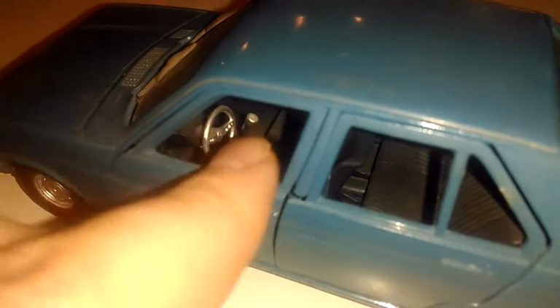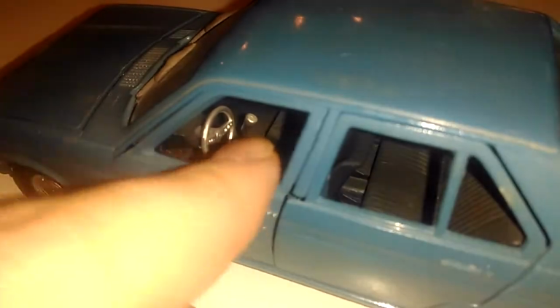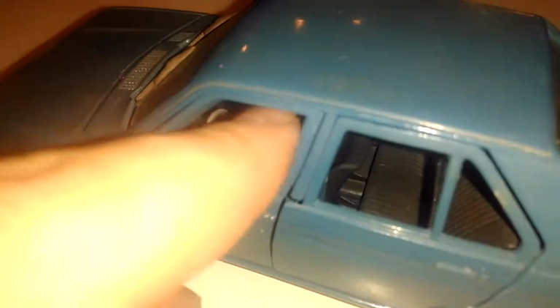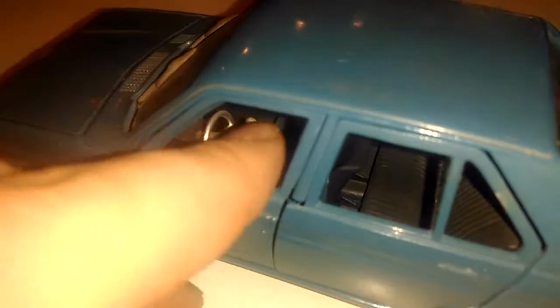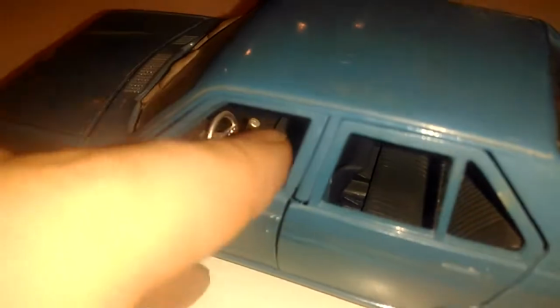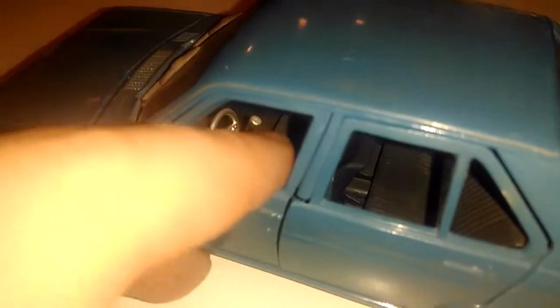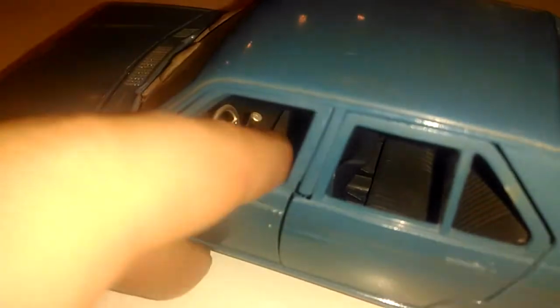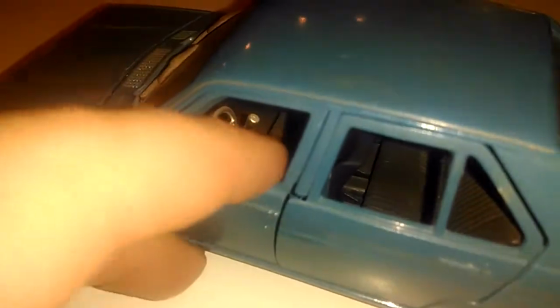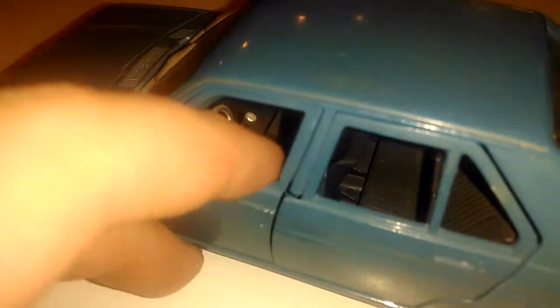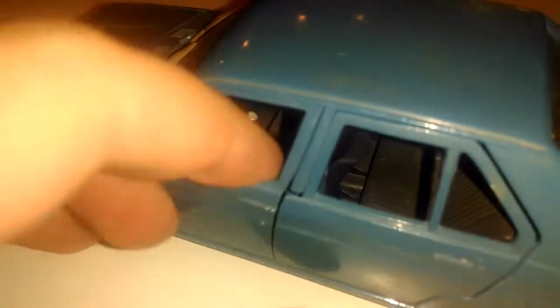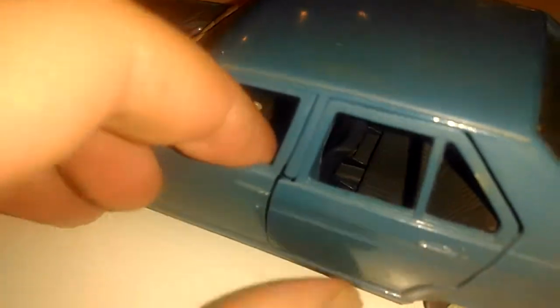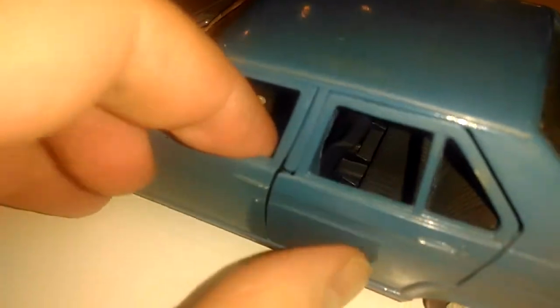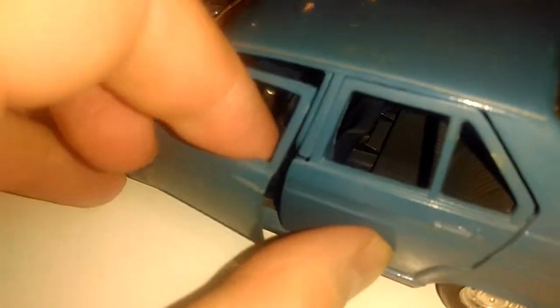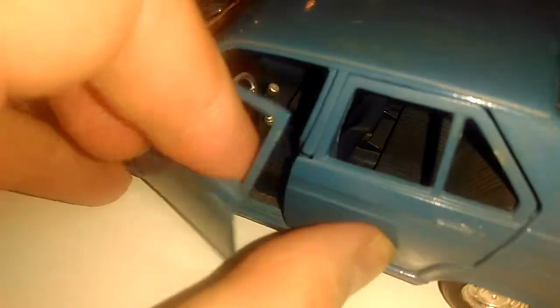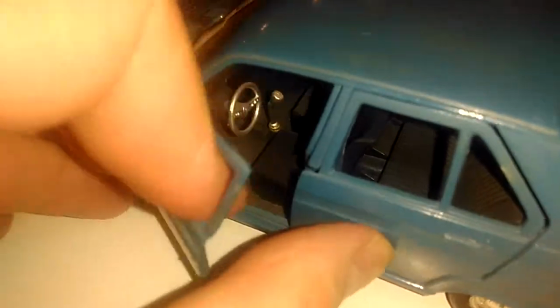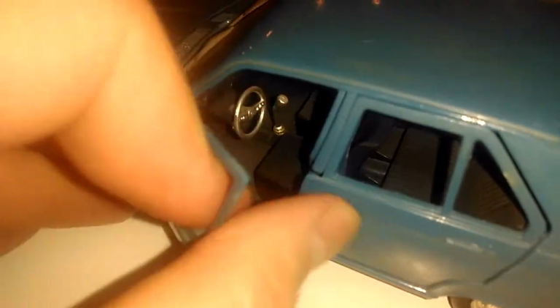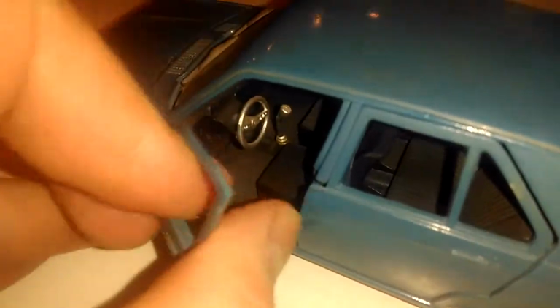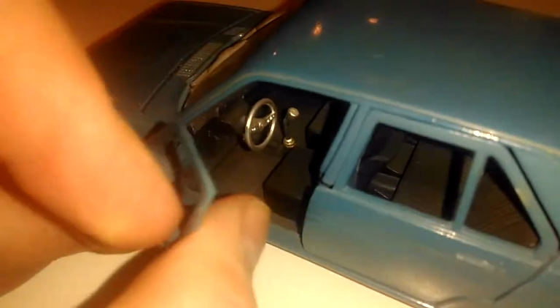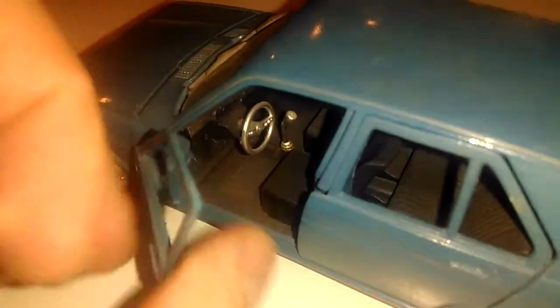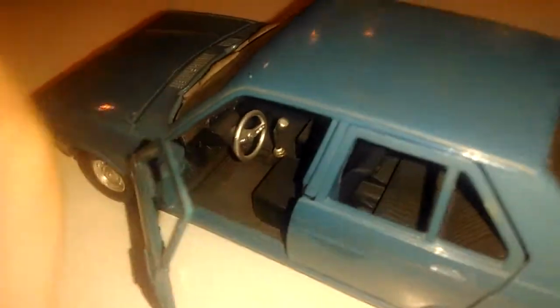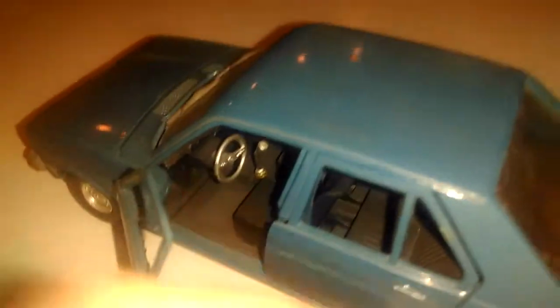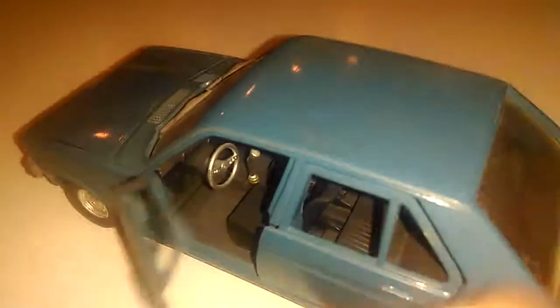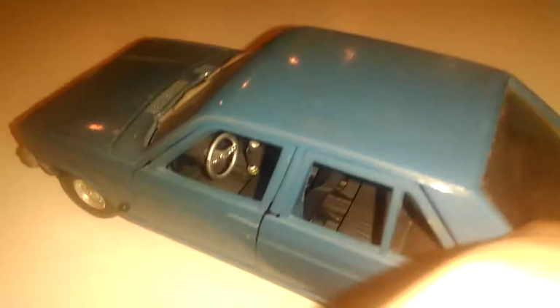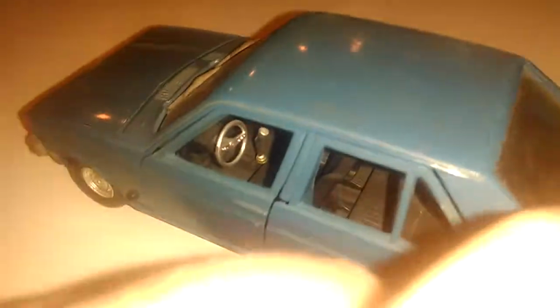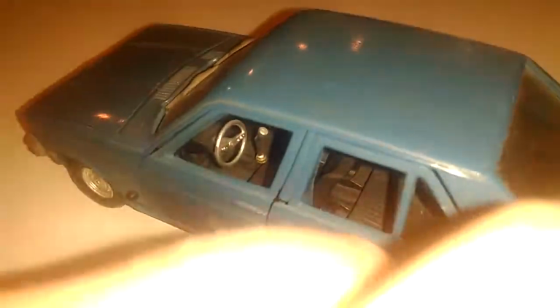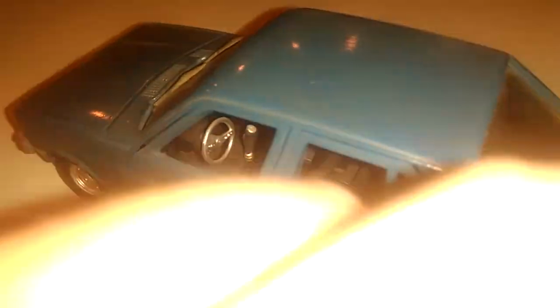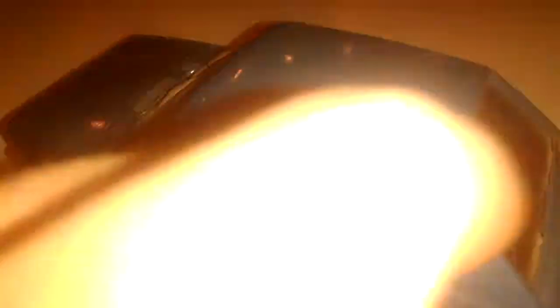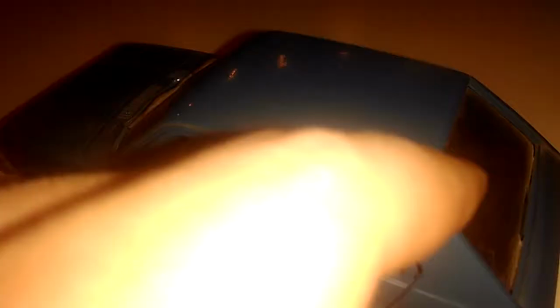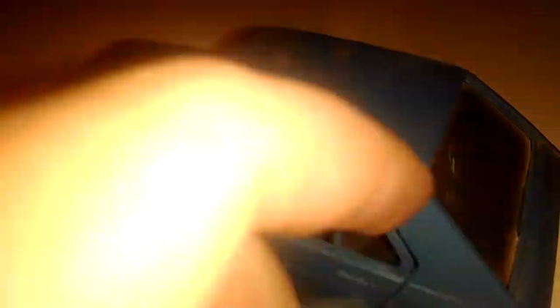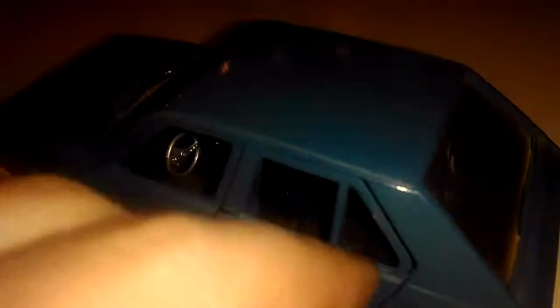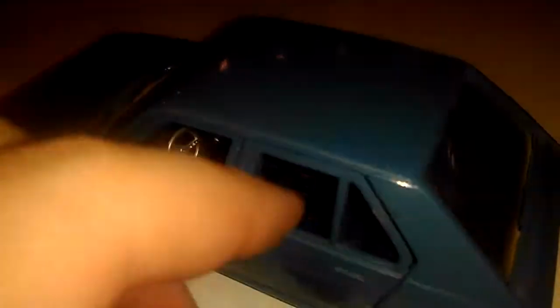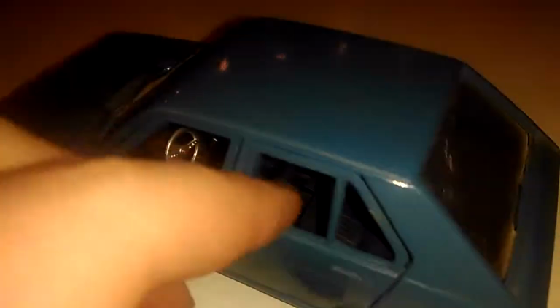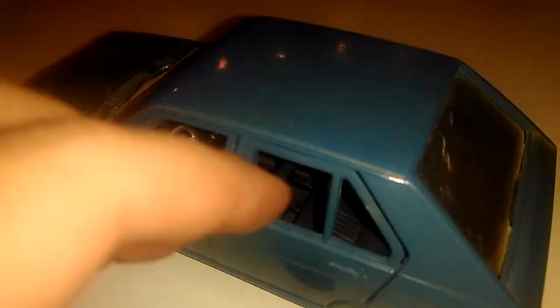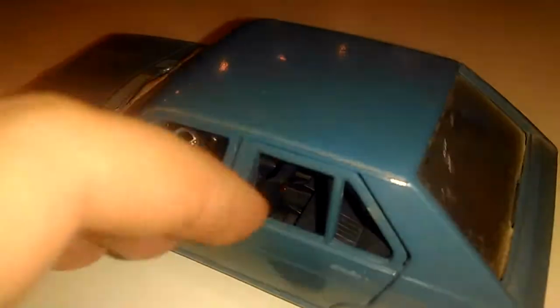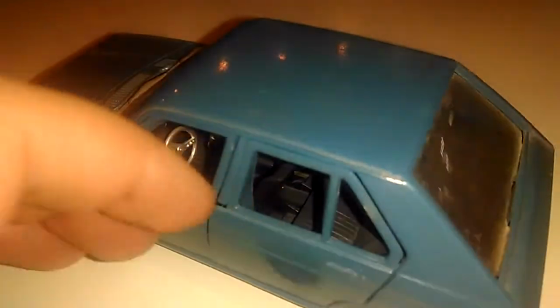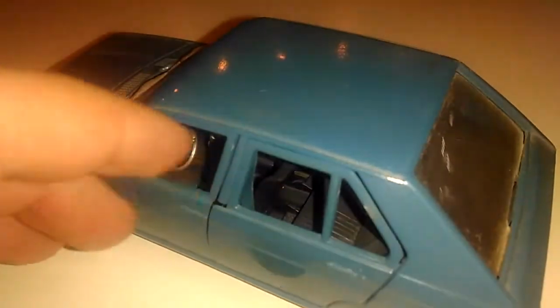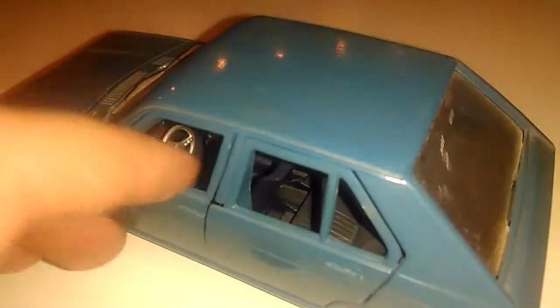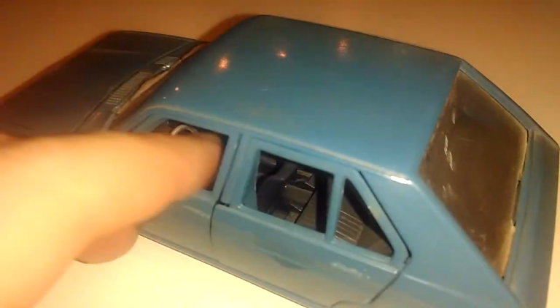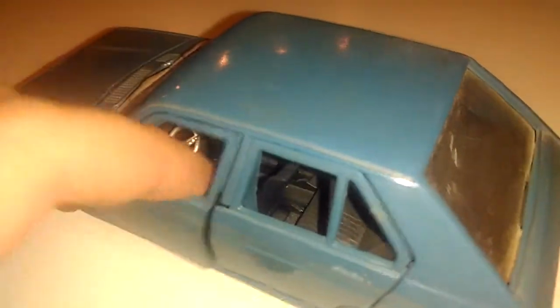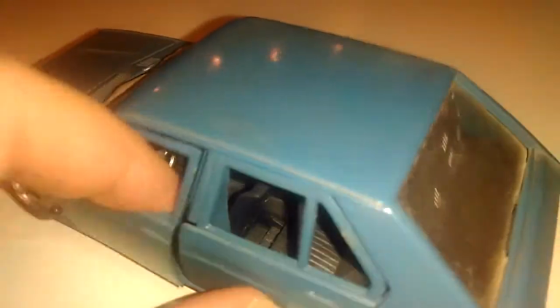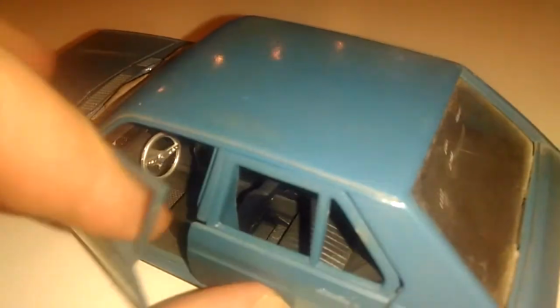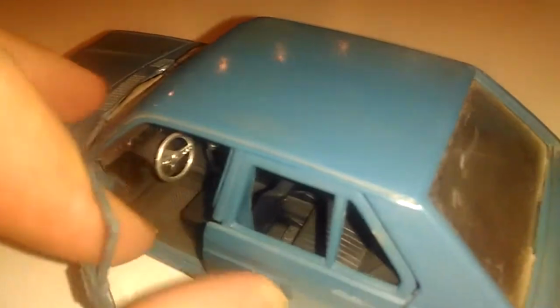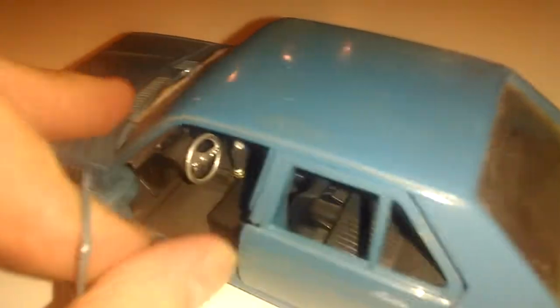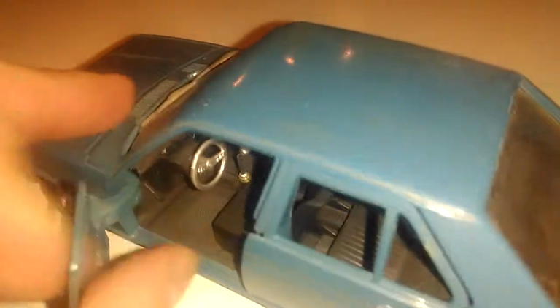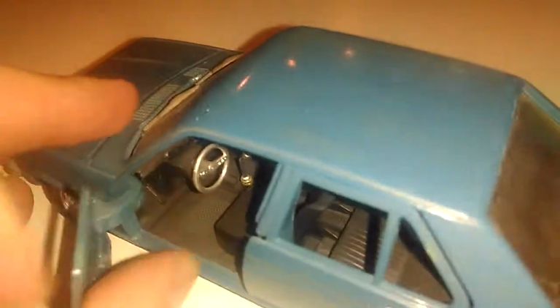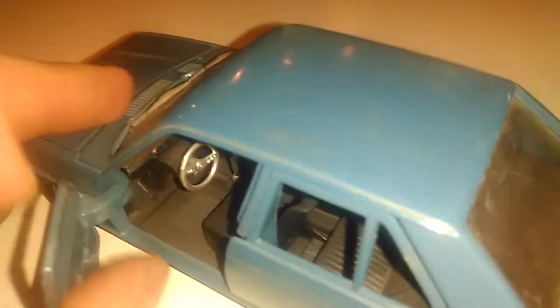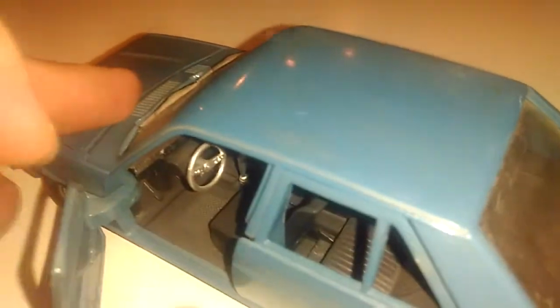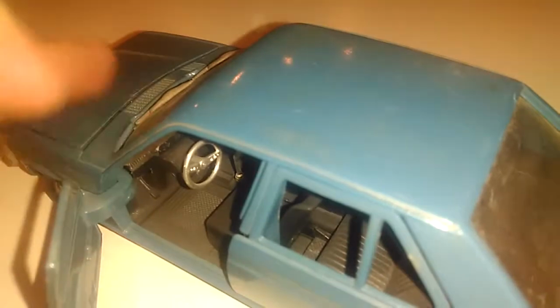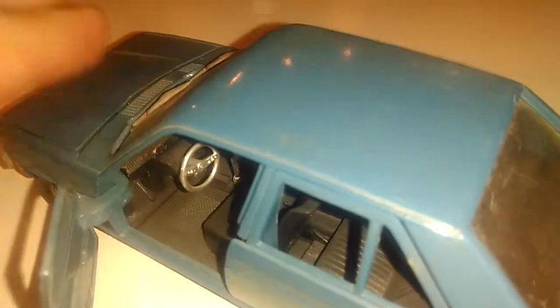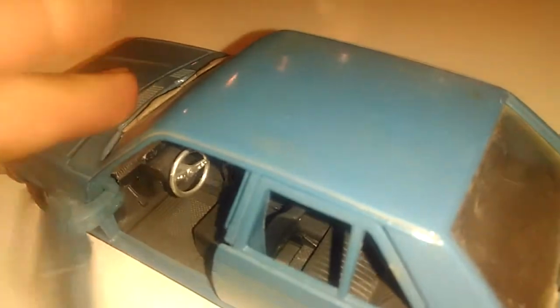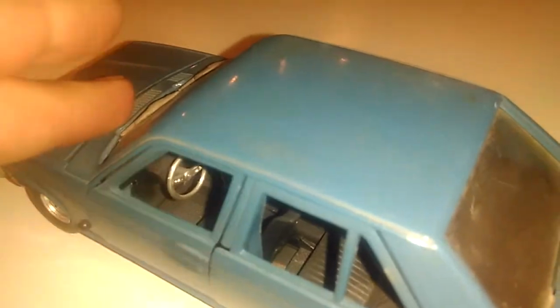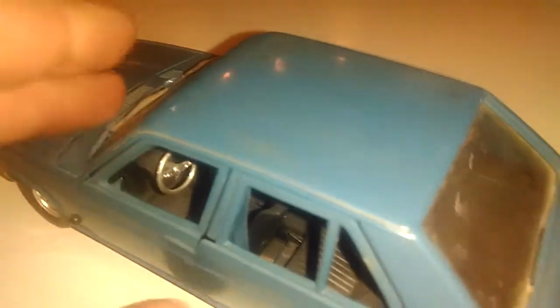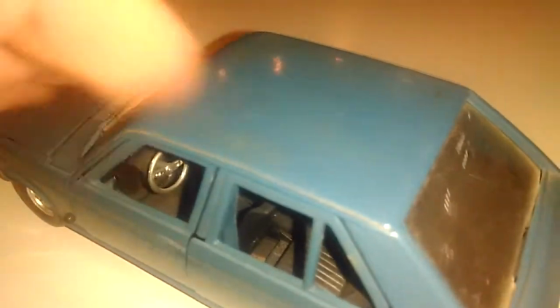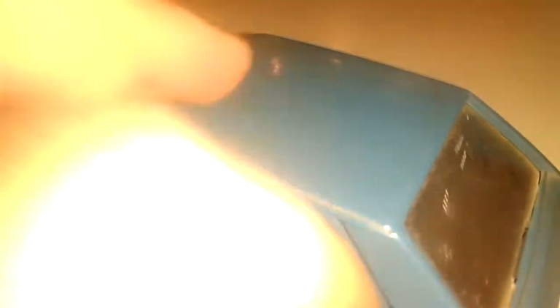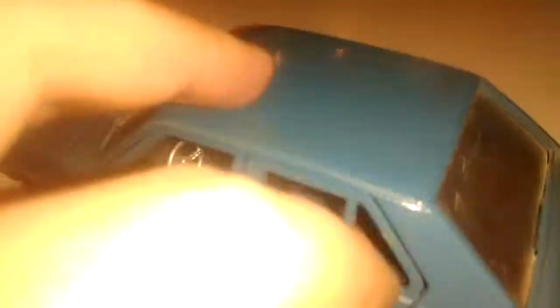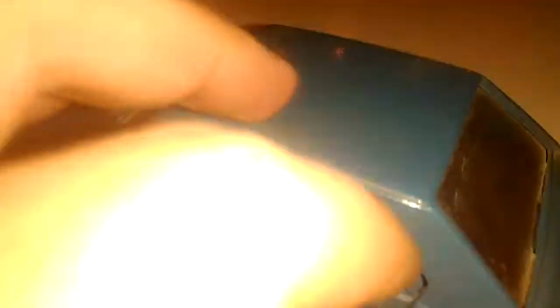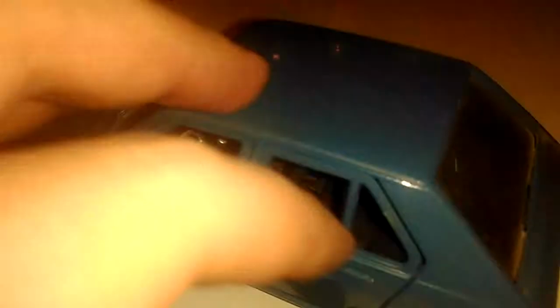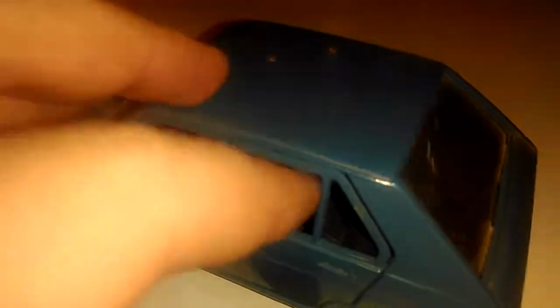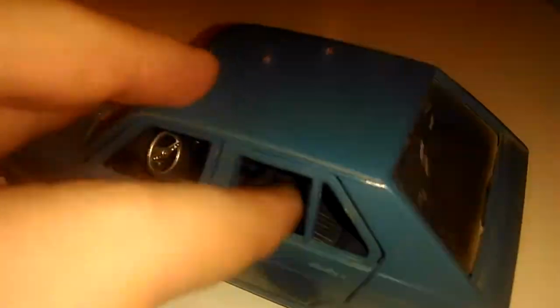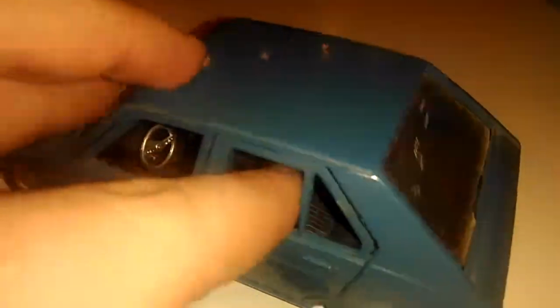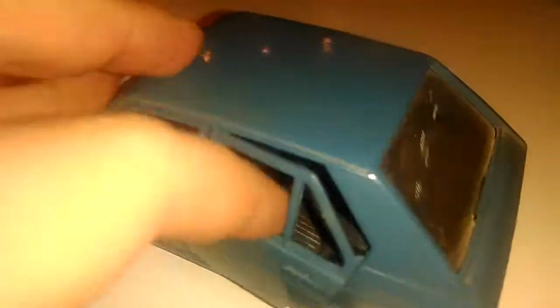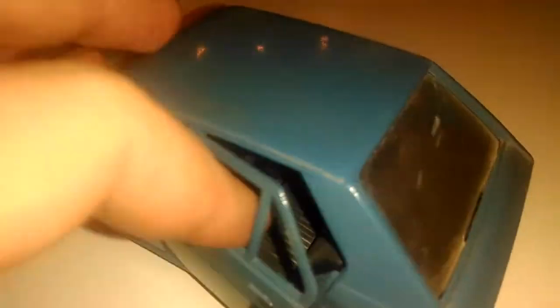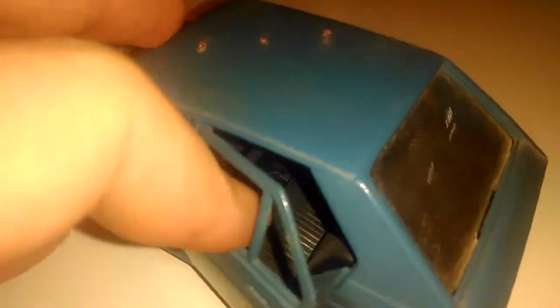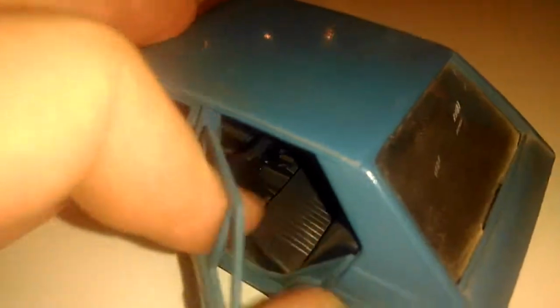Steering wheel, gear stick, all the doors are openable.